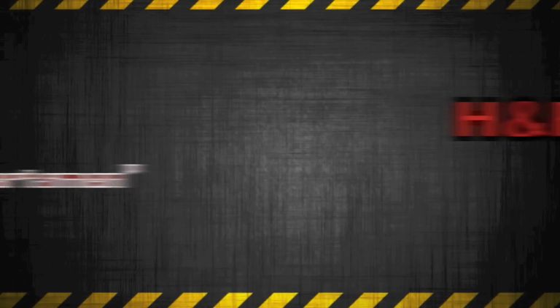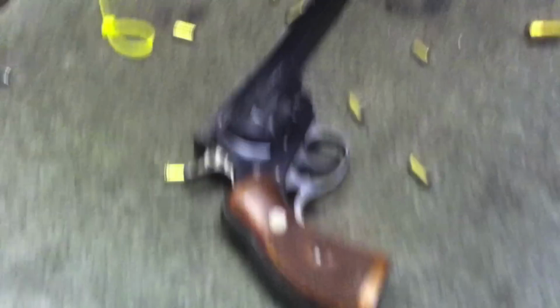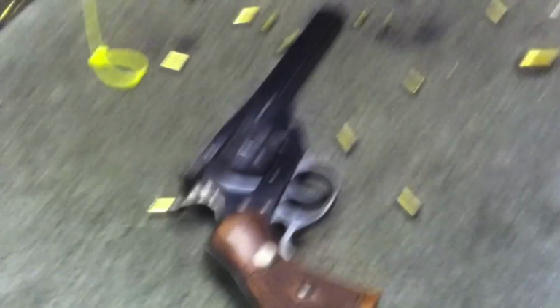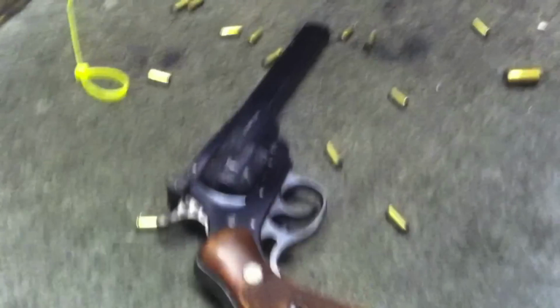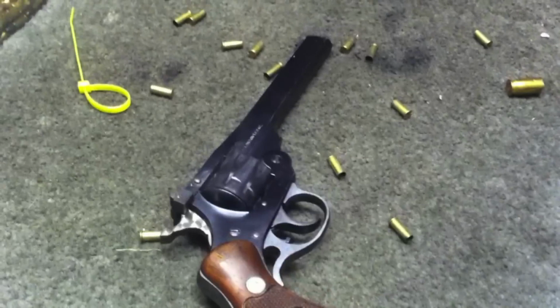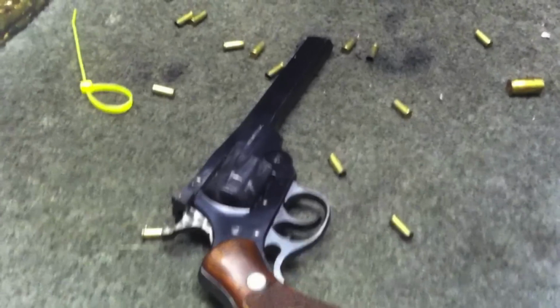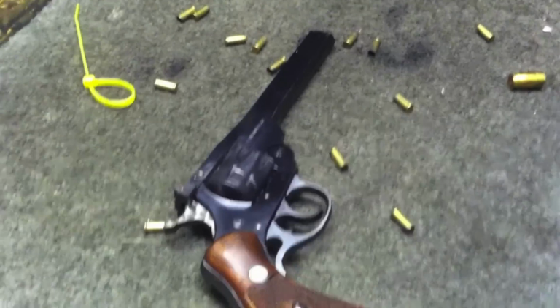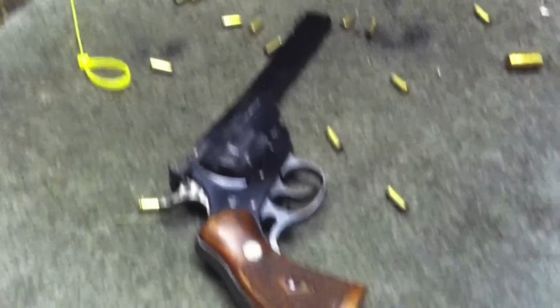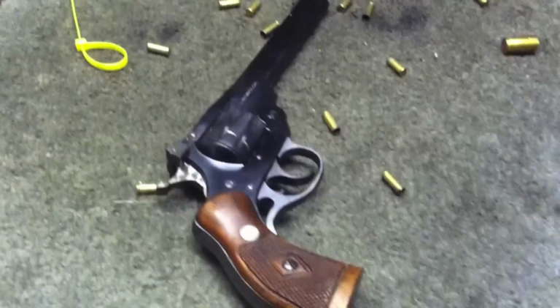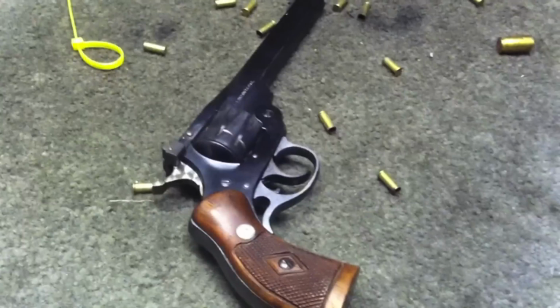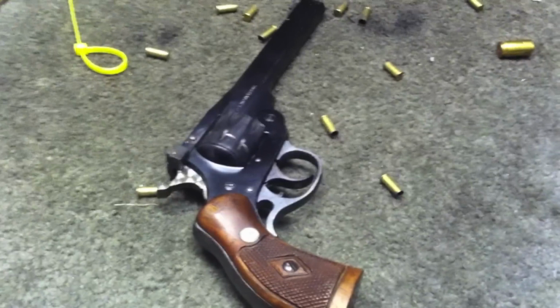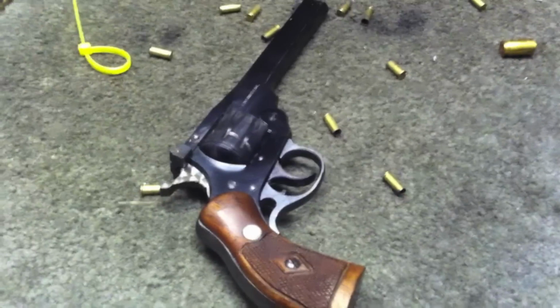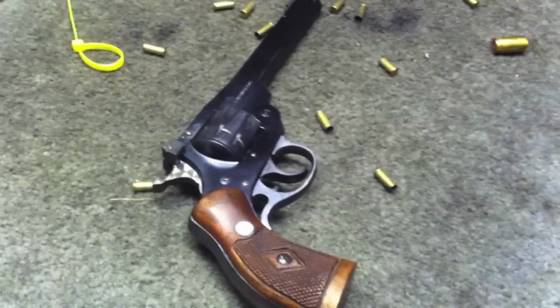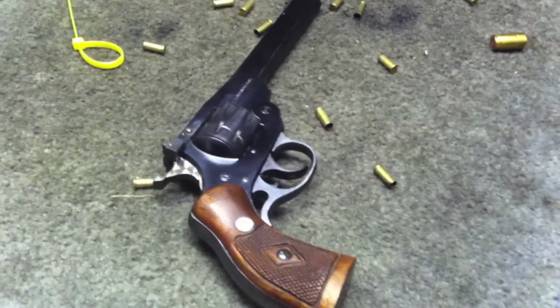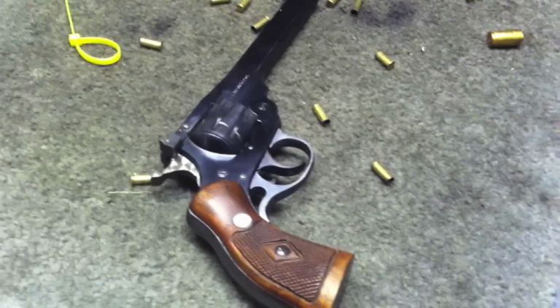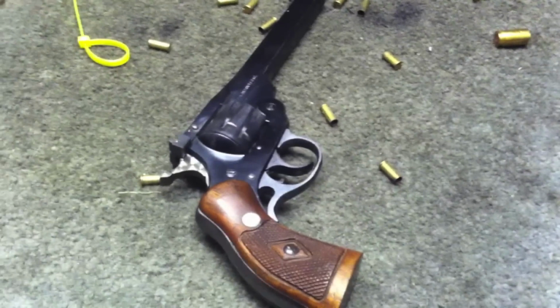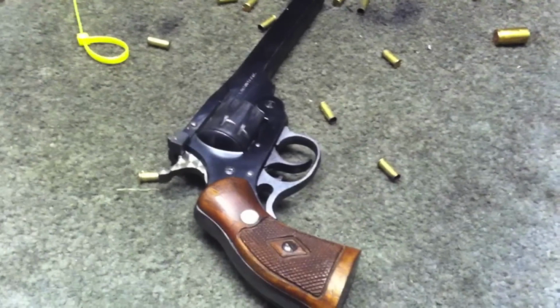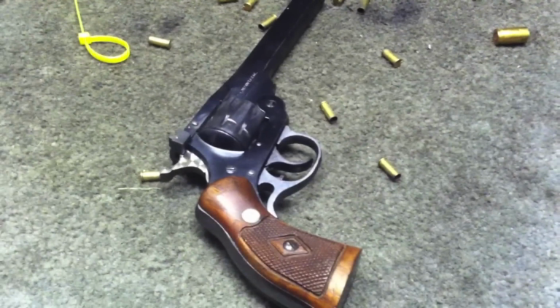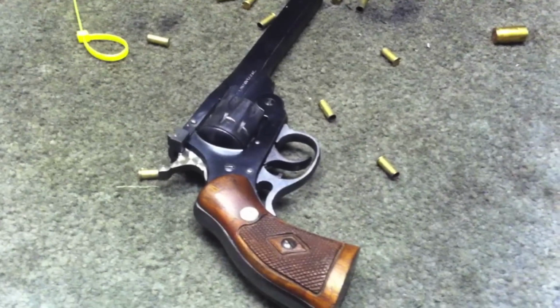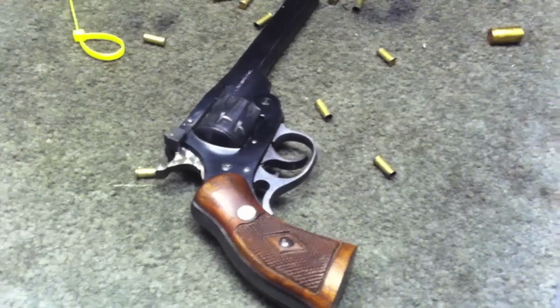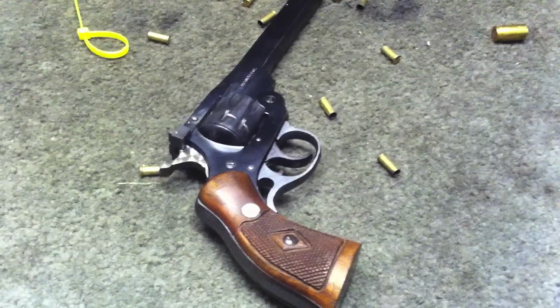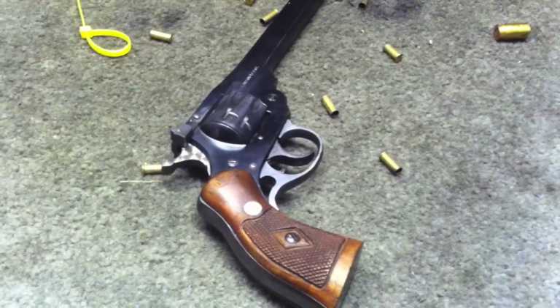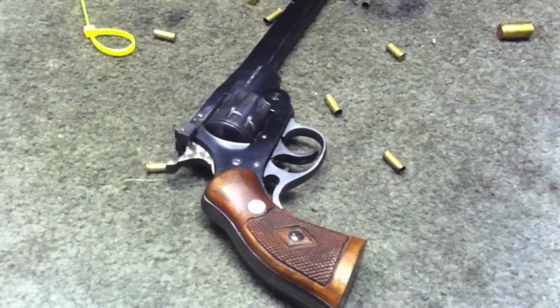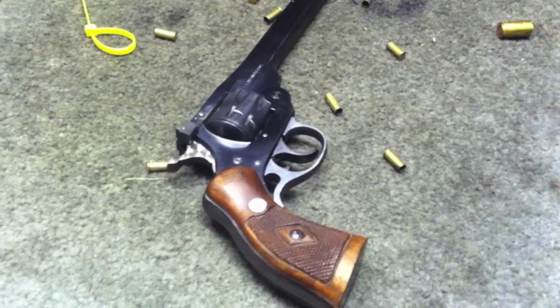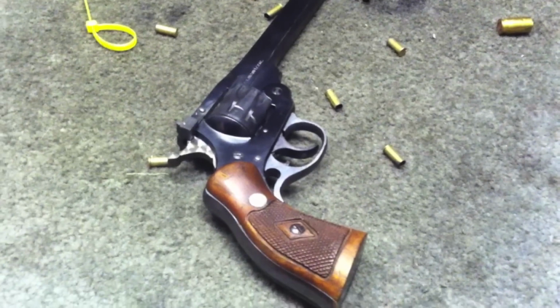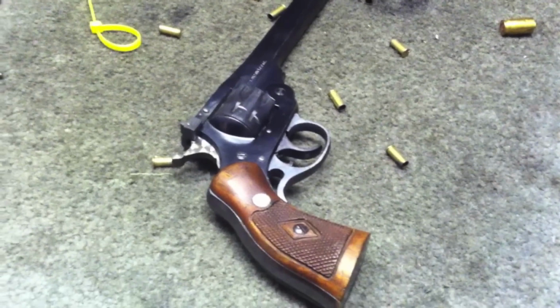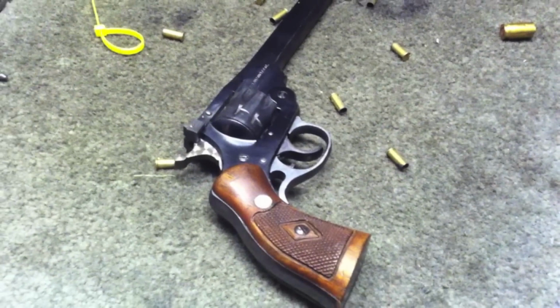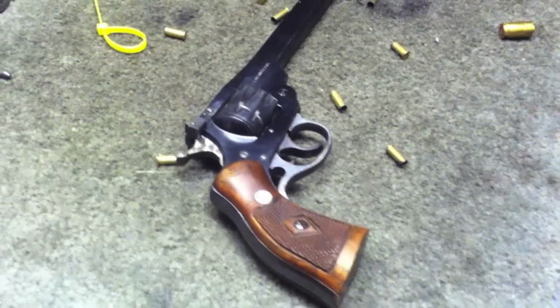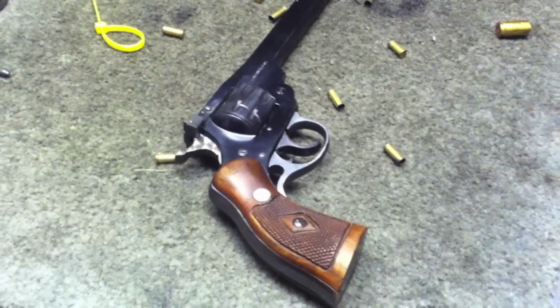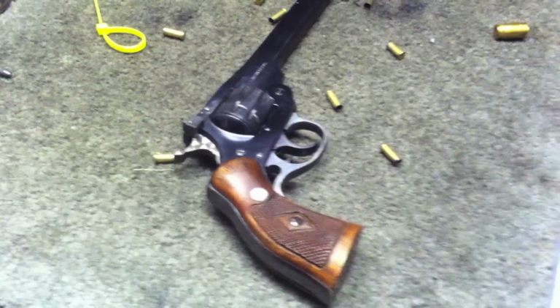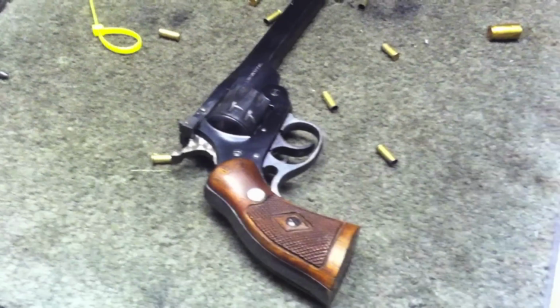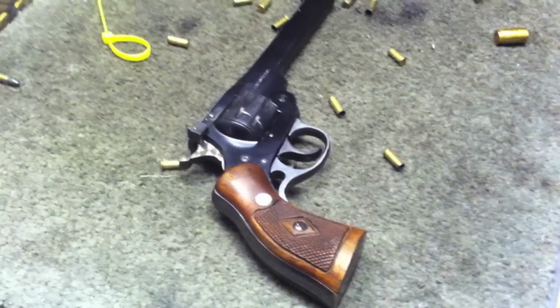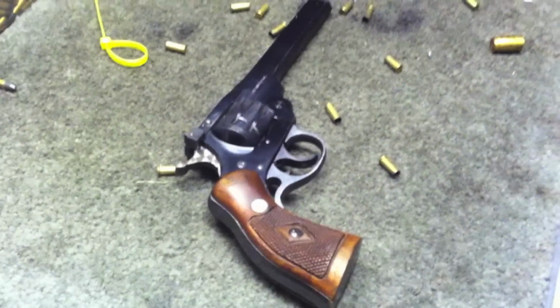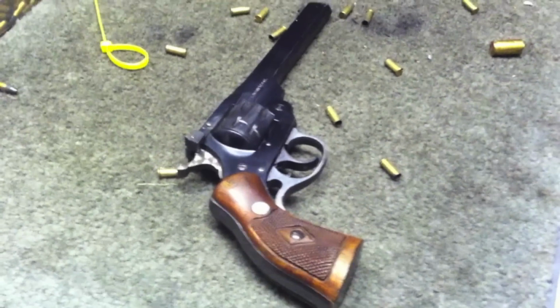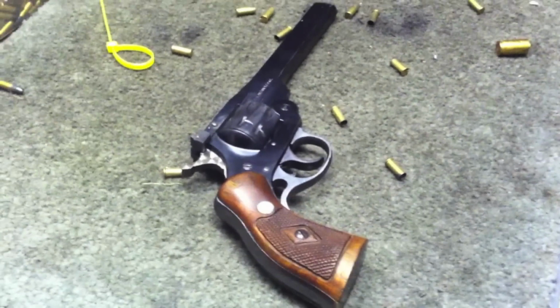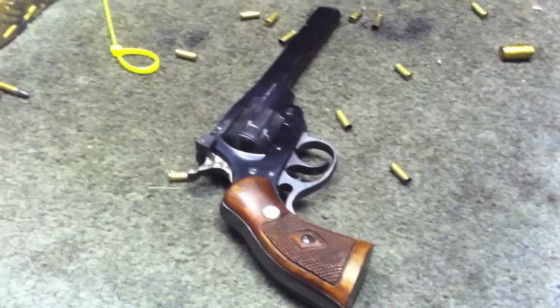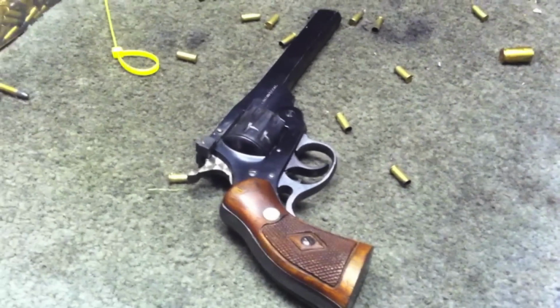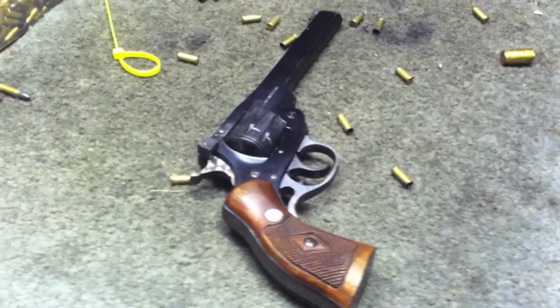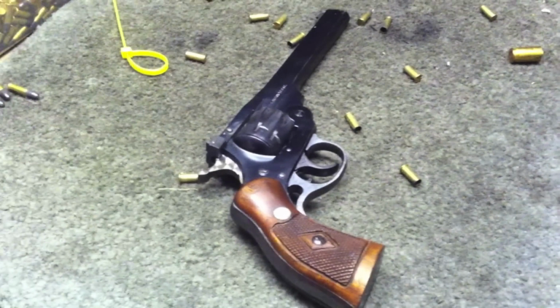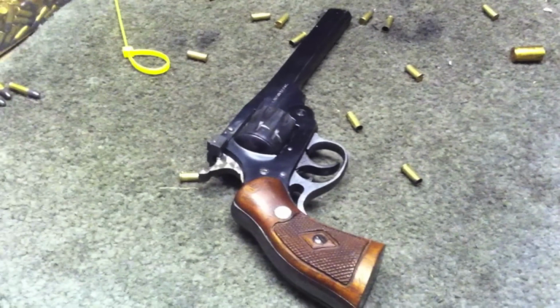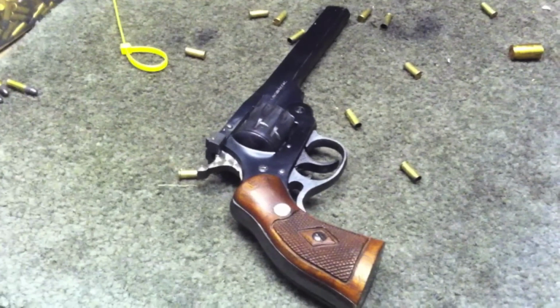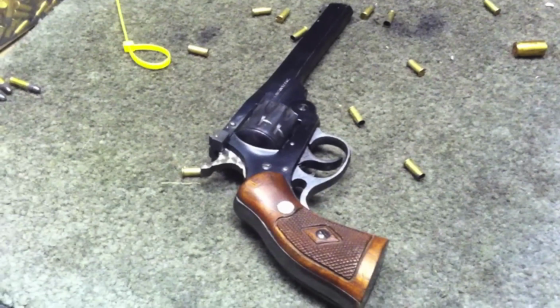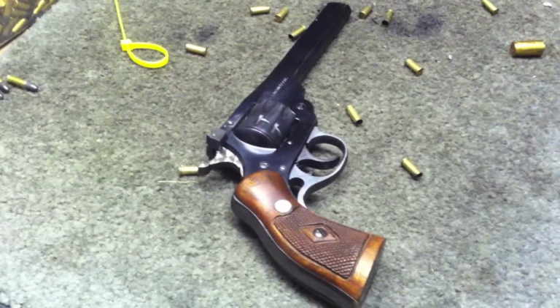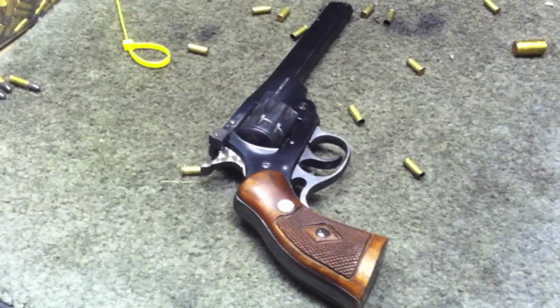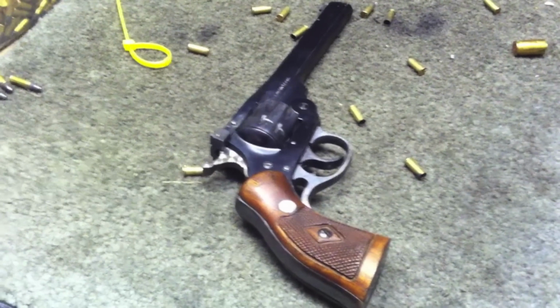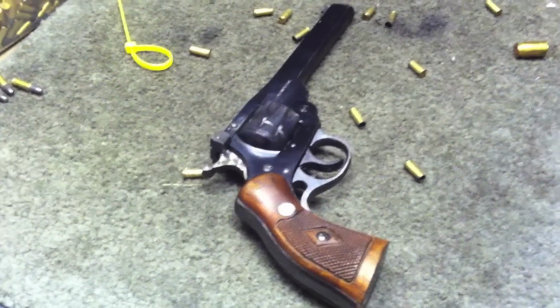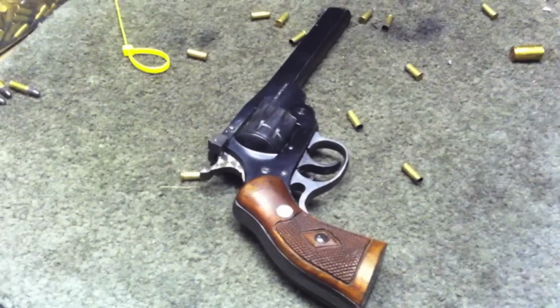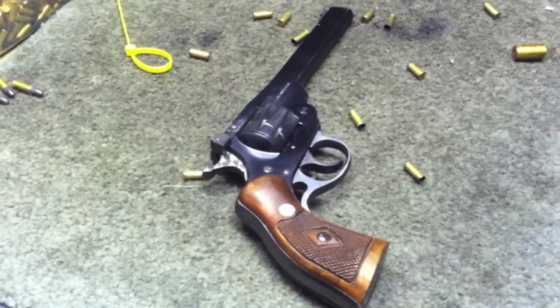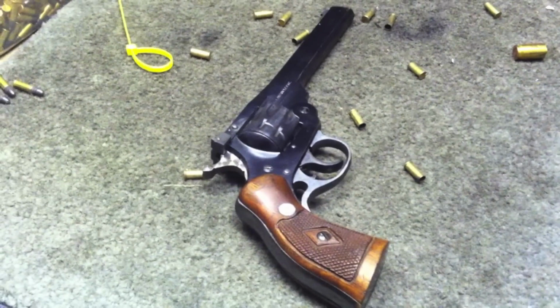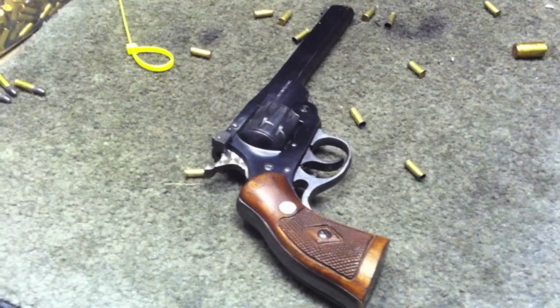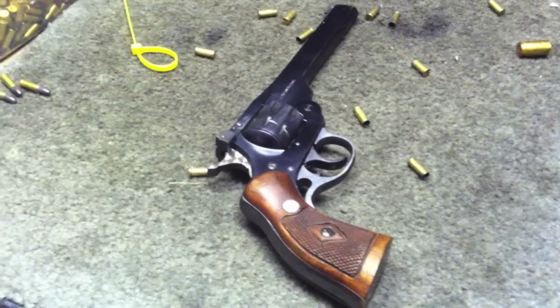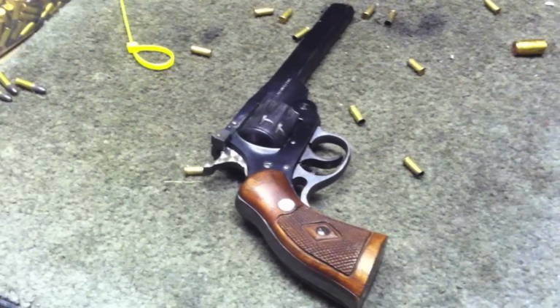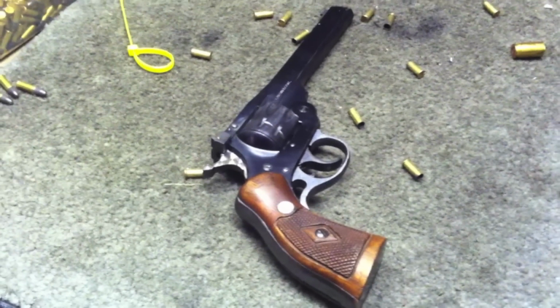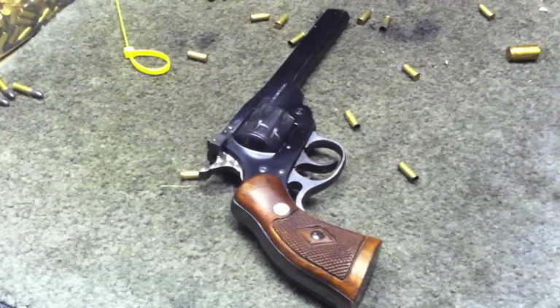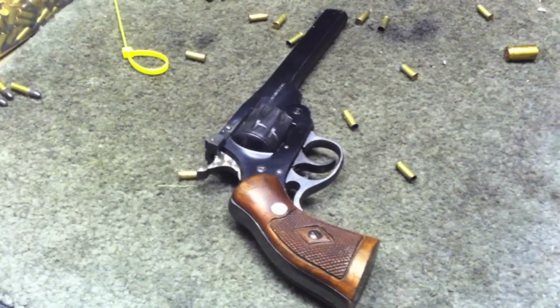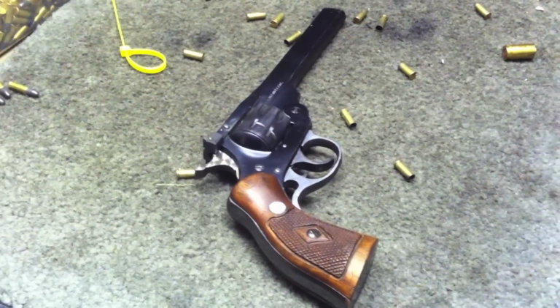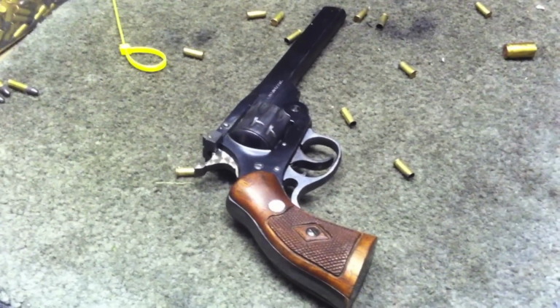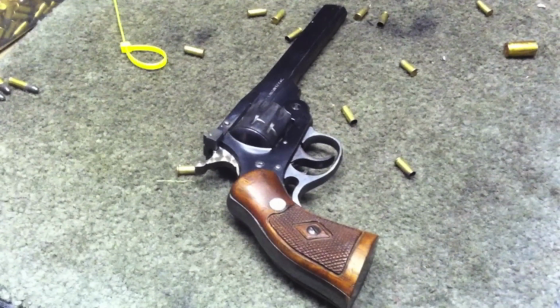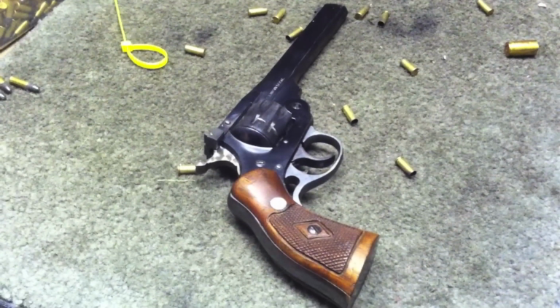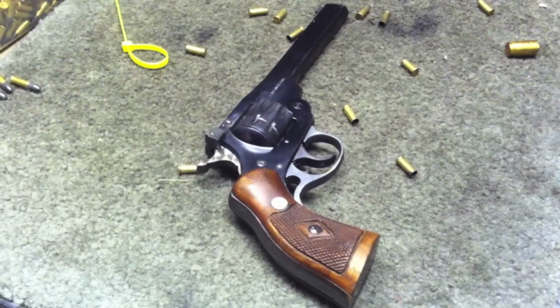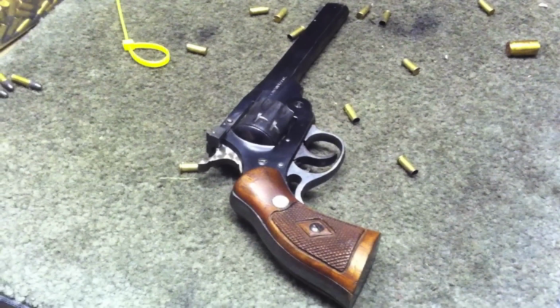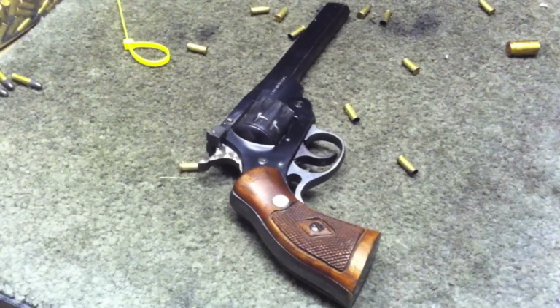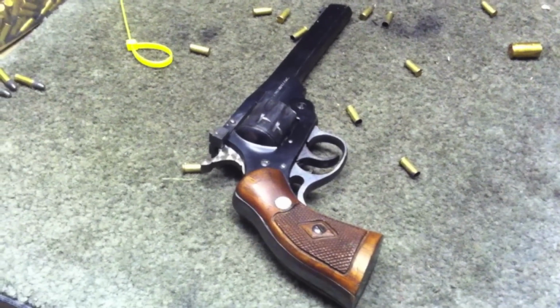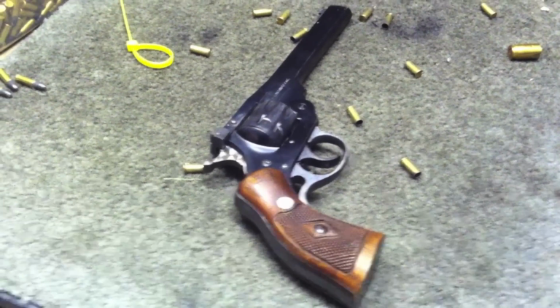Today we have an H&R Sportsman Double Action Revolver. This is a .22 pistol that holds 9 rounds.